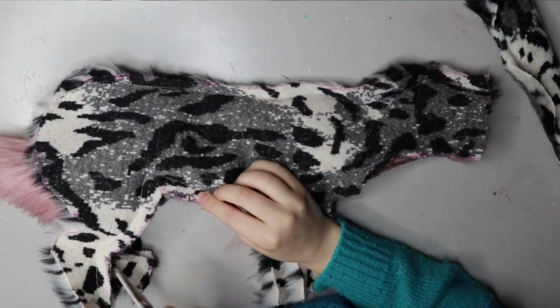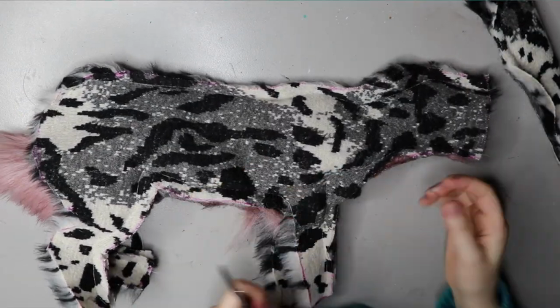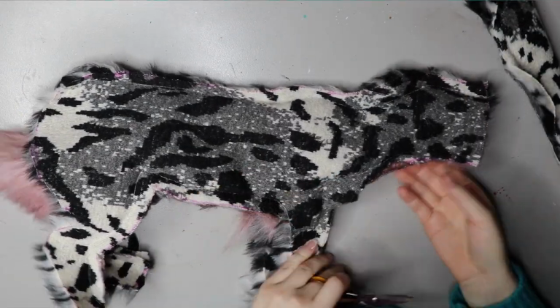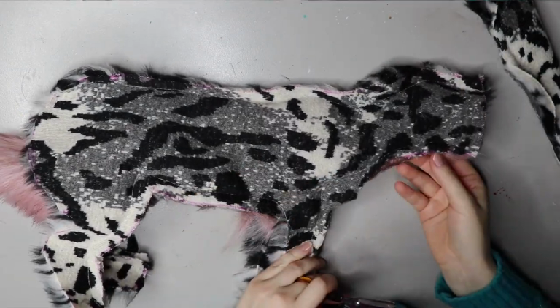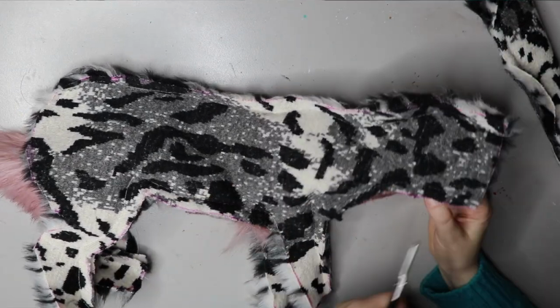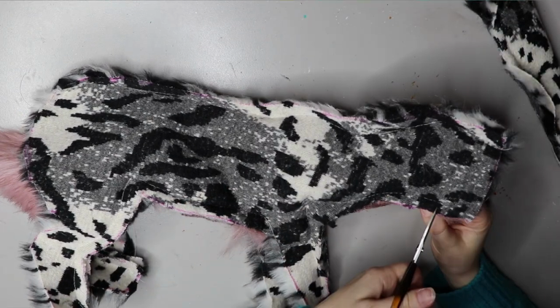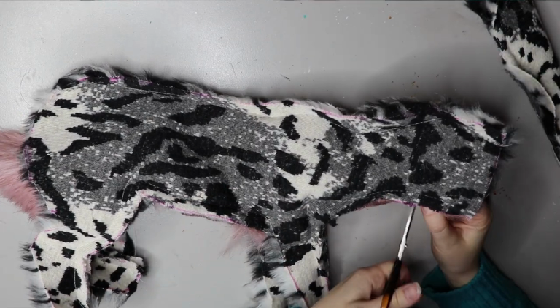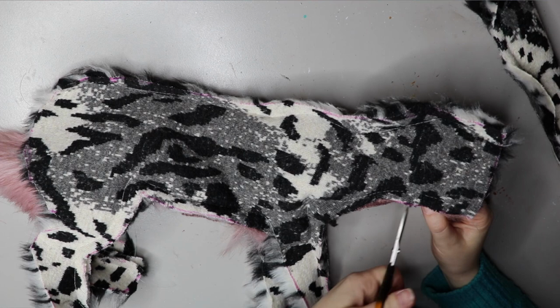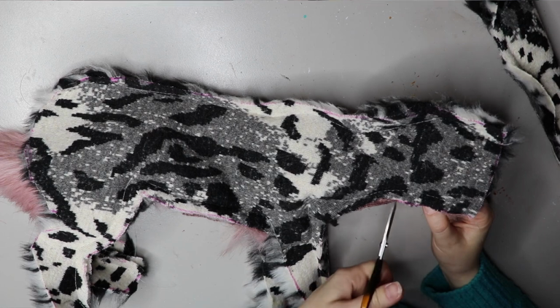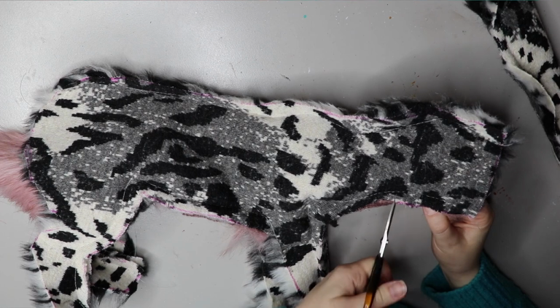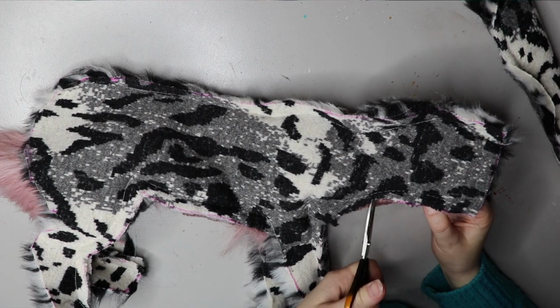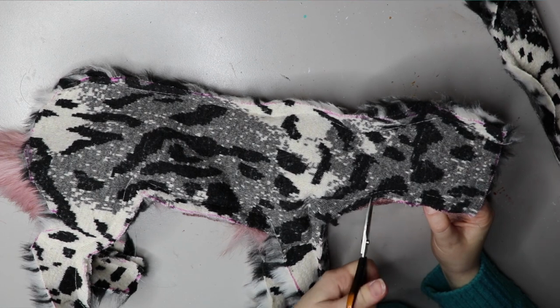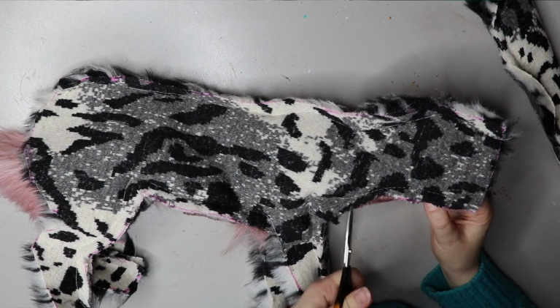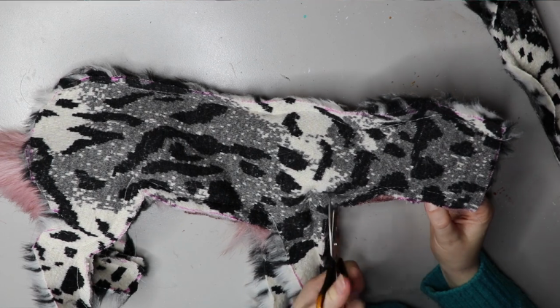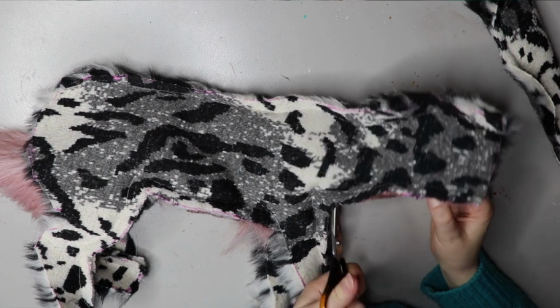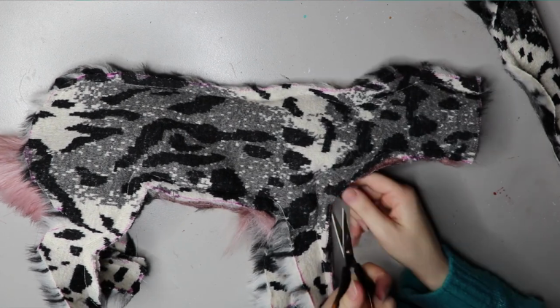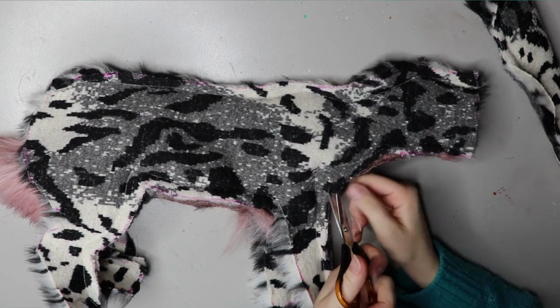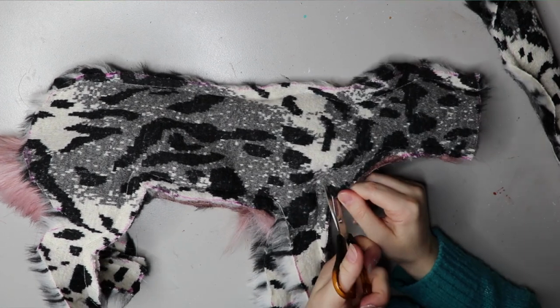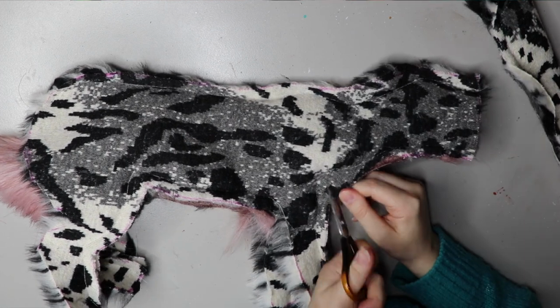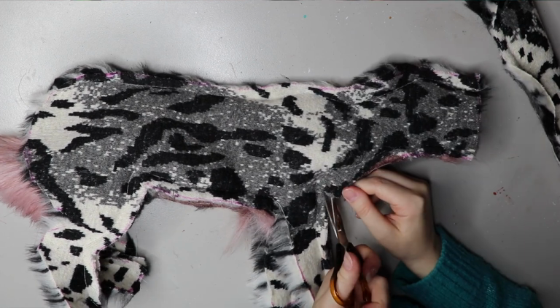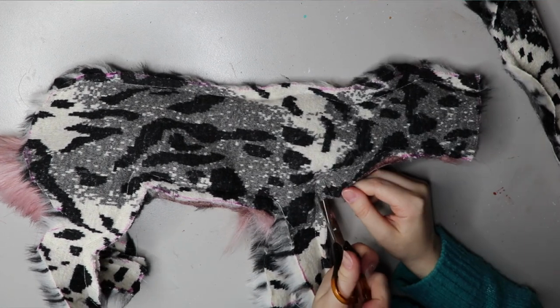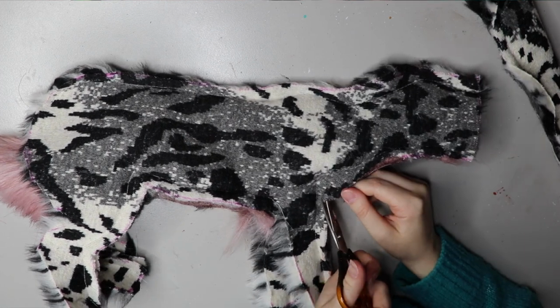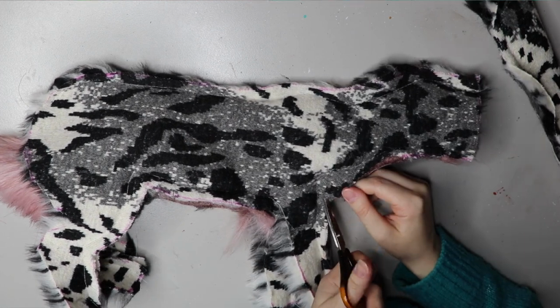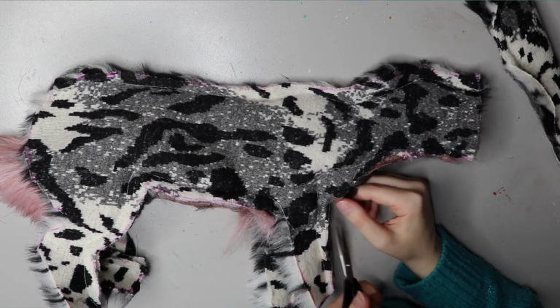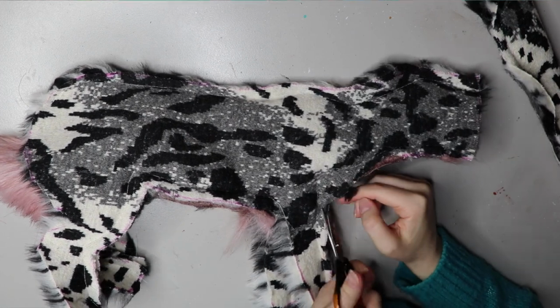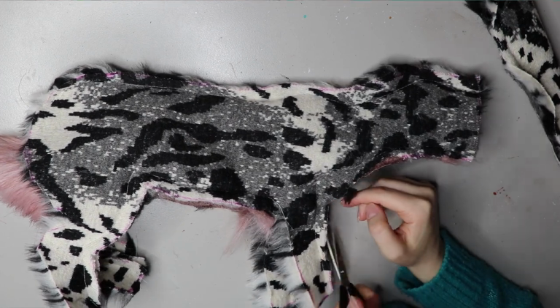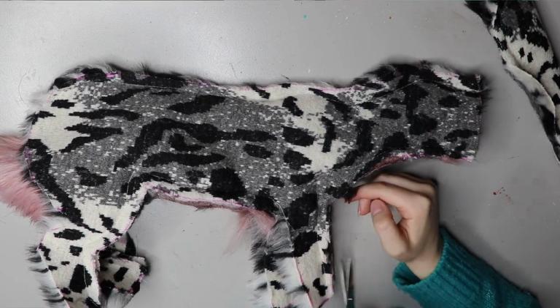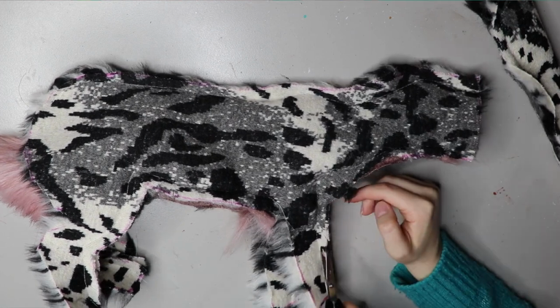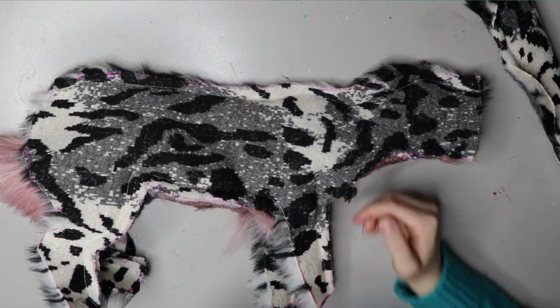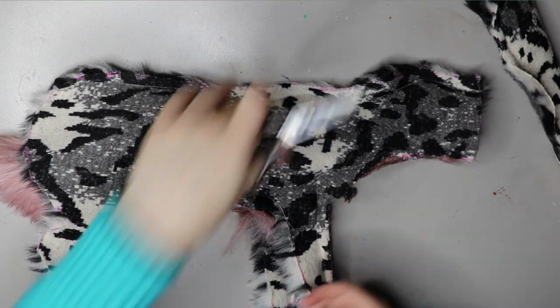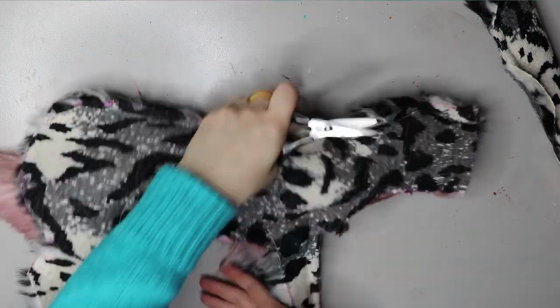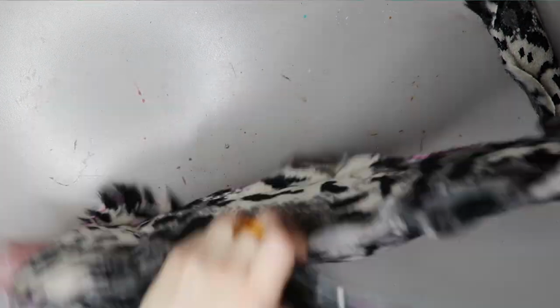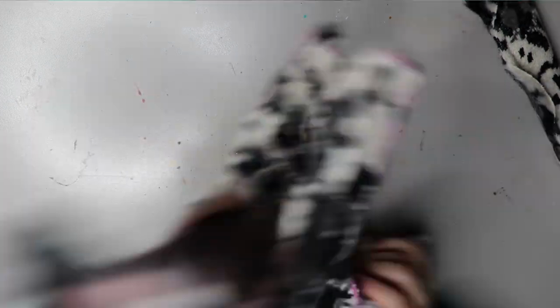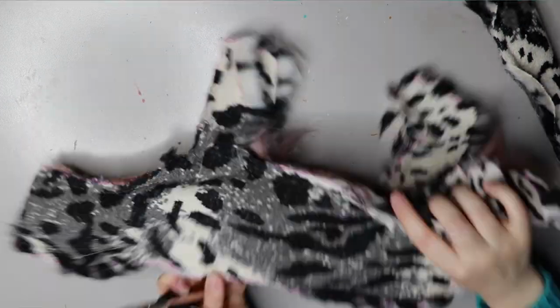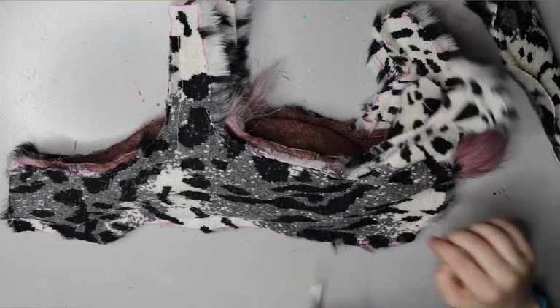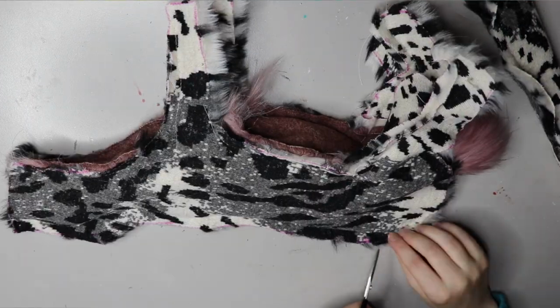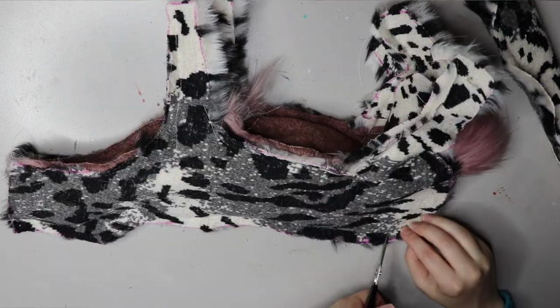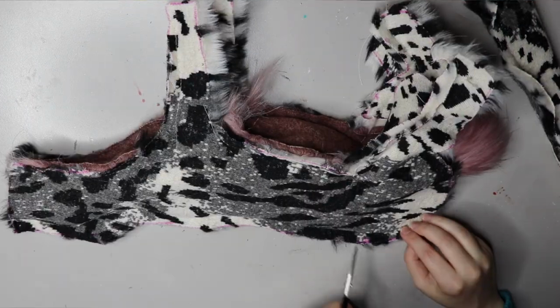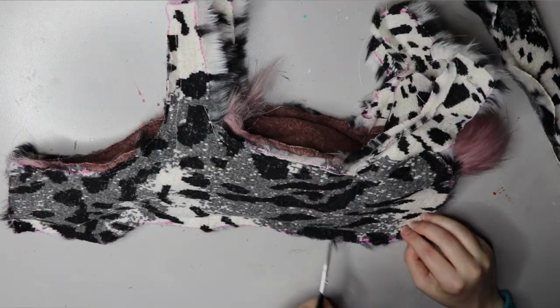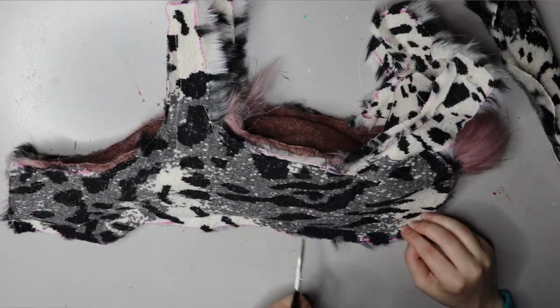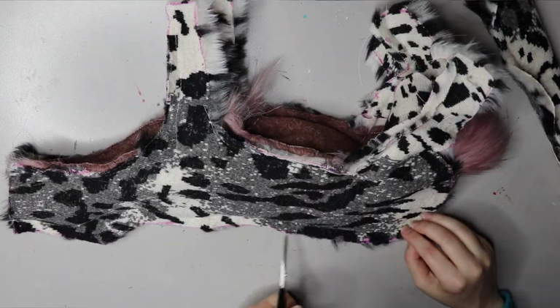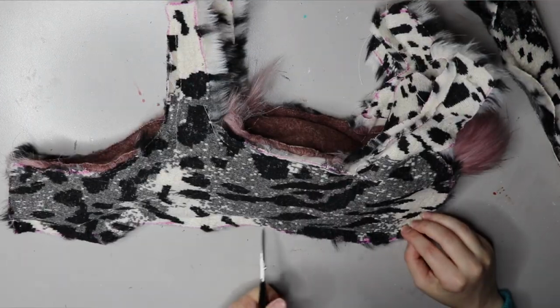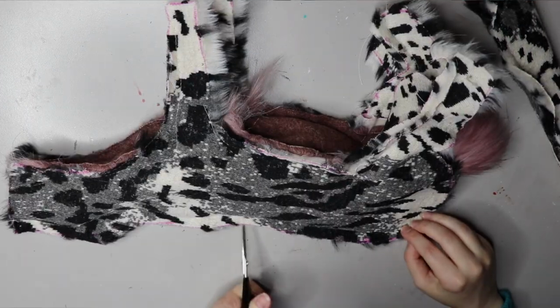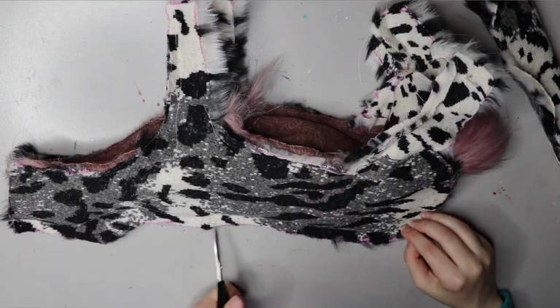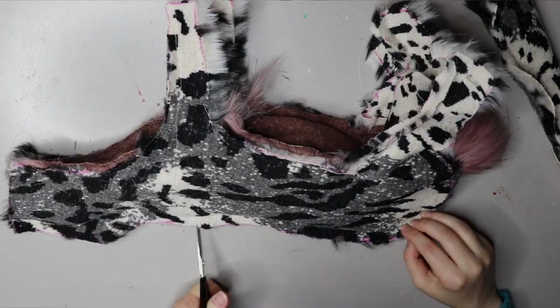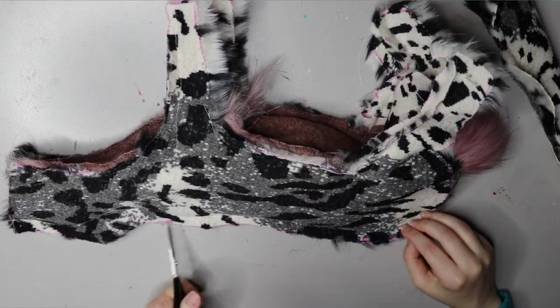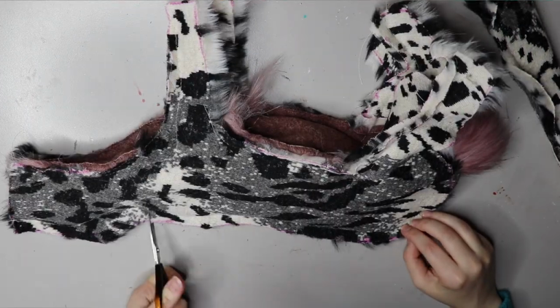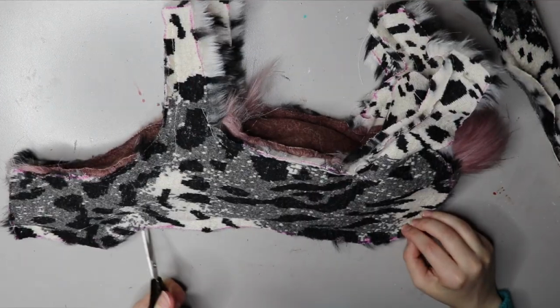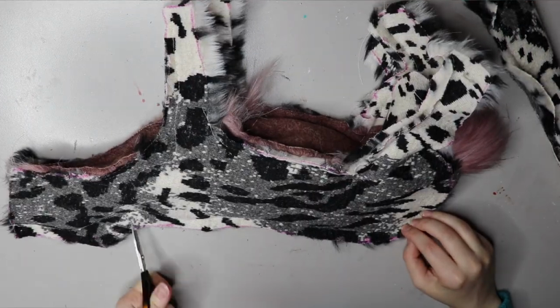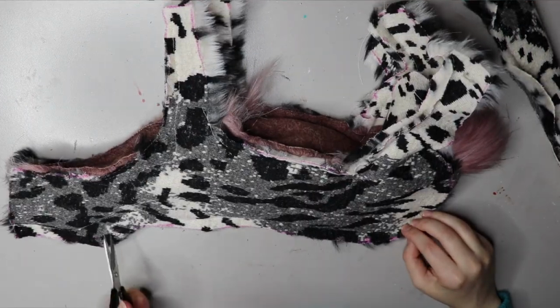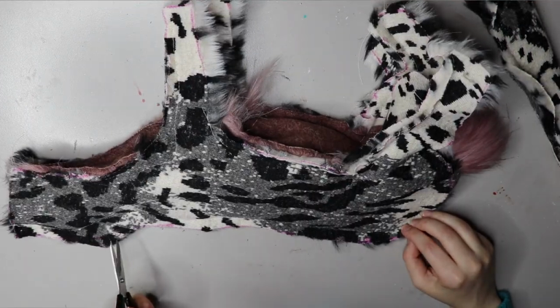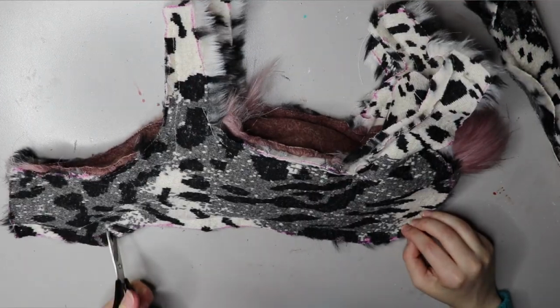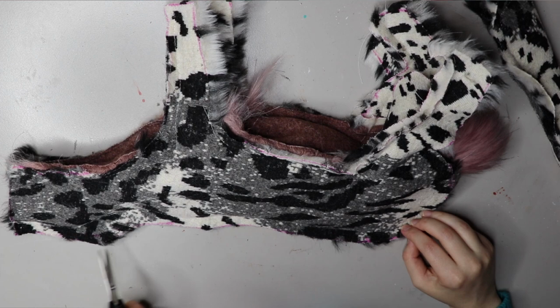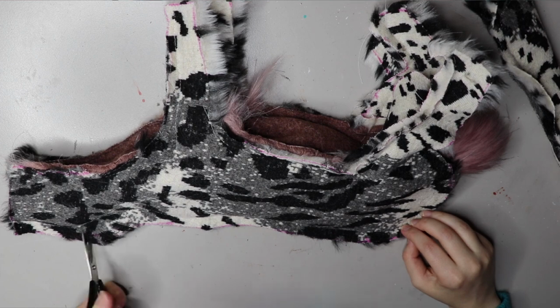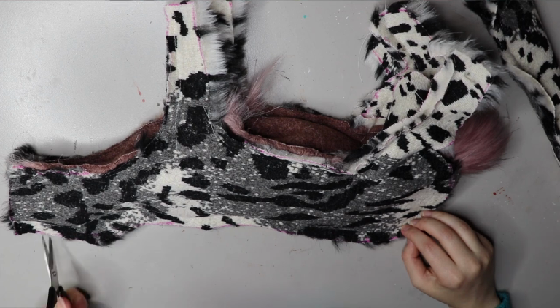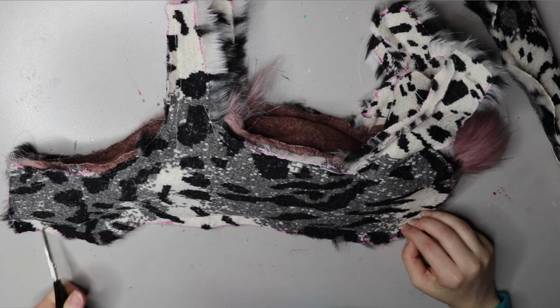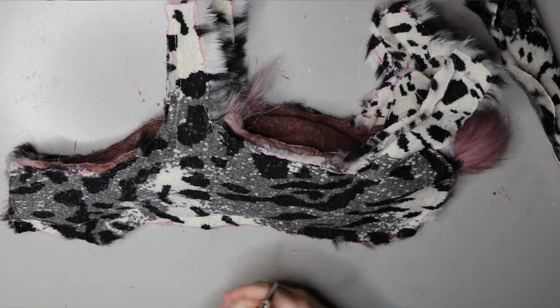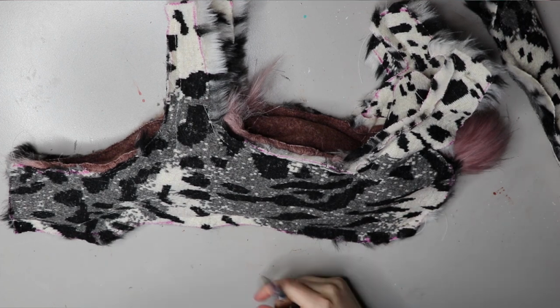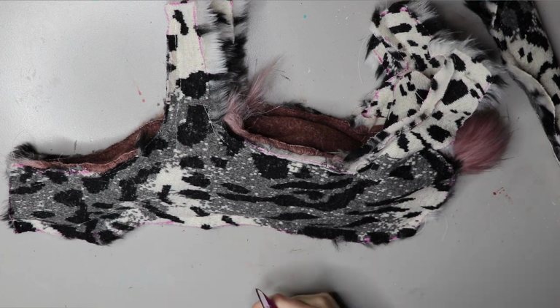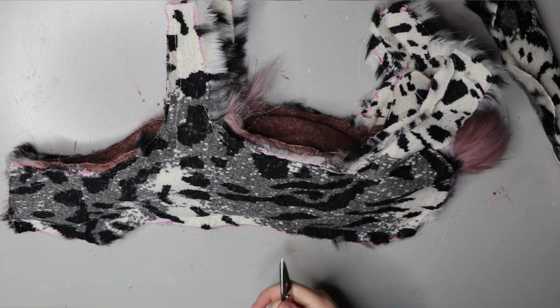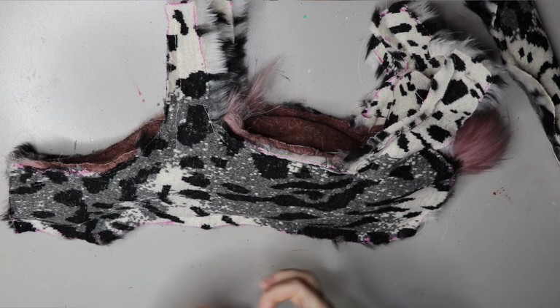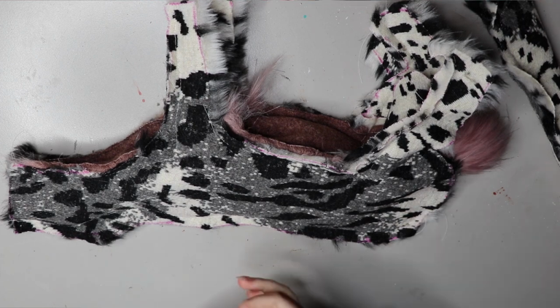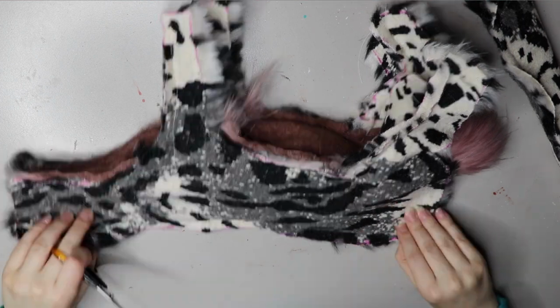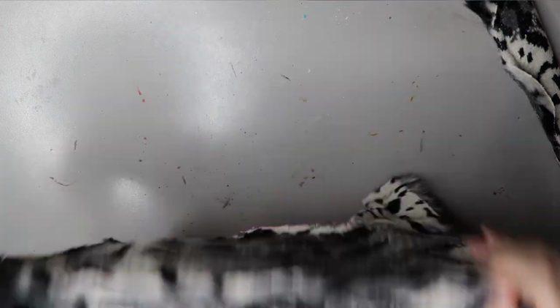After I've sewn up the pieces using a sewing machine, I then cut around the edges to allow better movement while posing the doll.